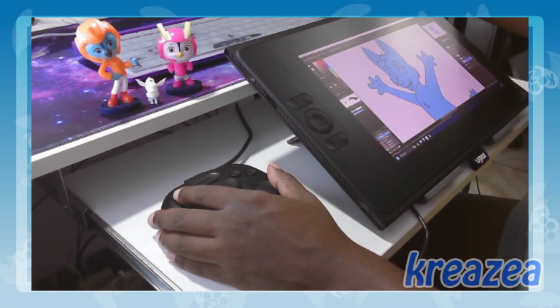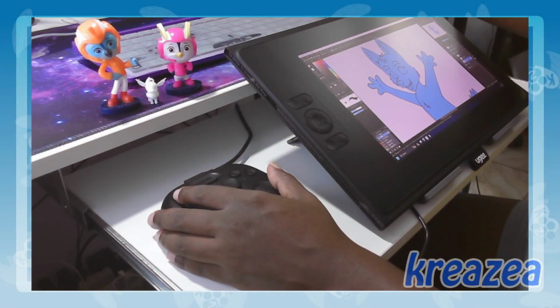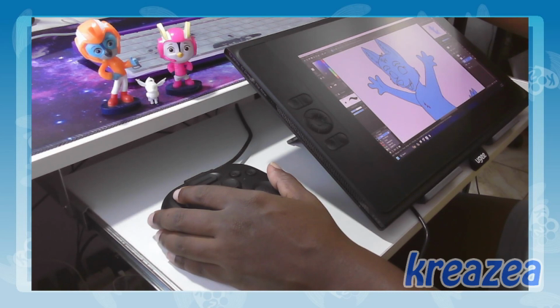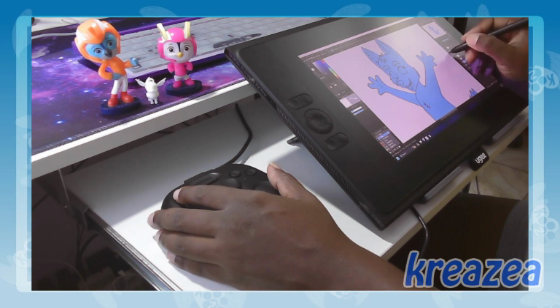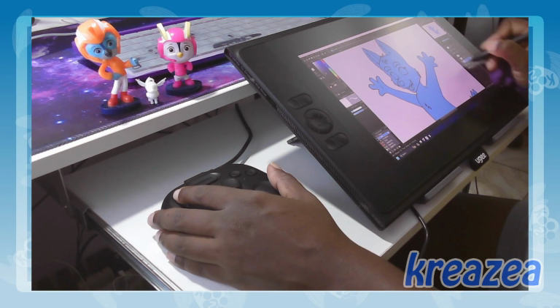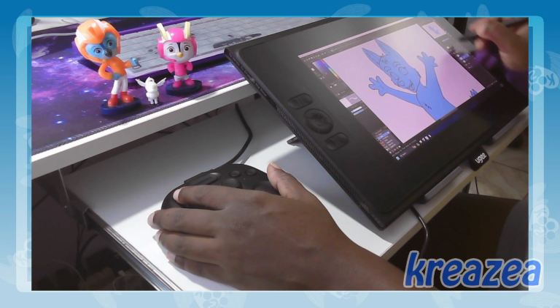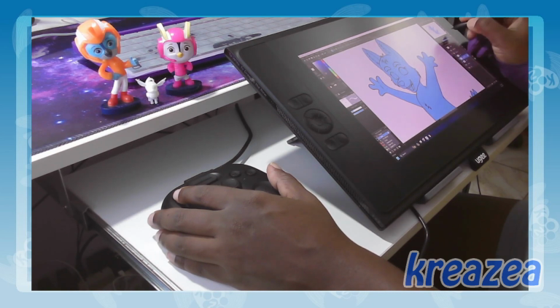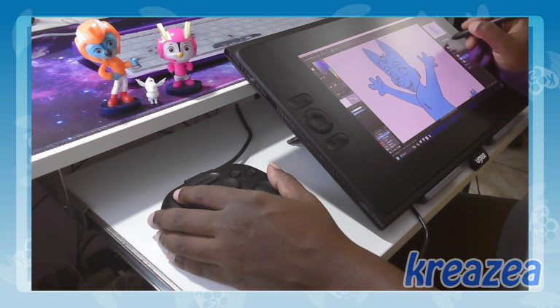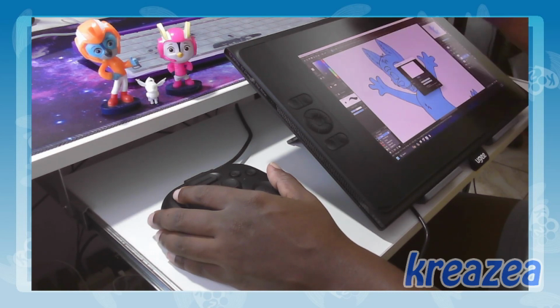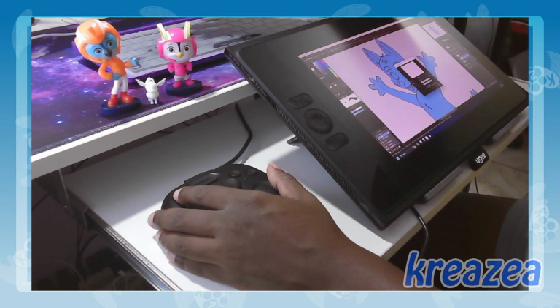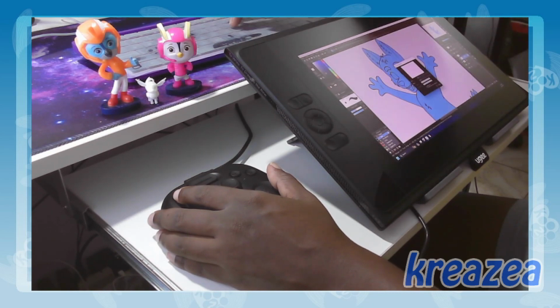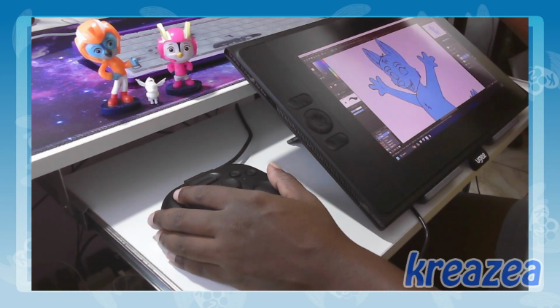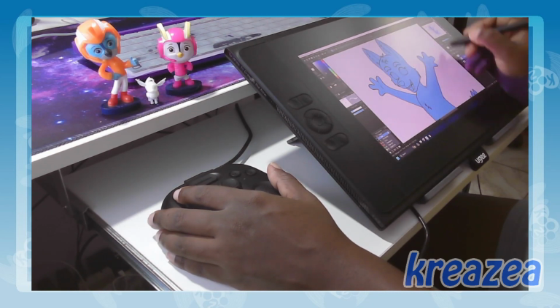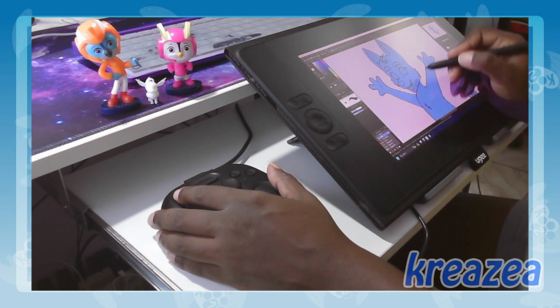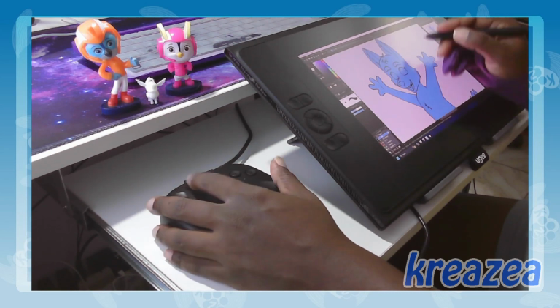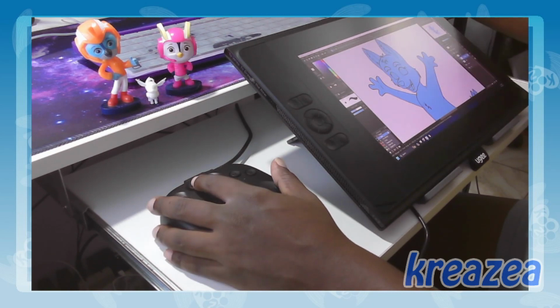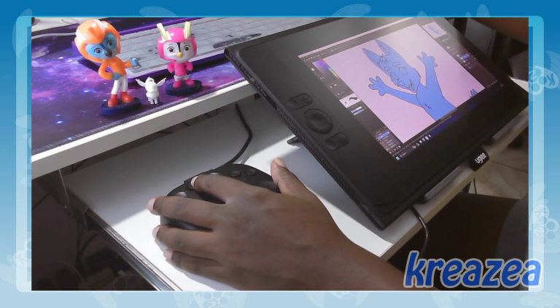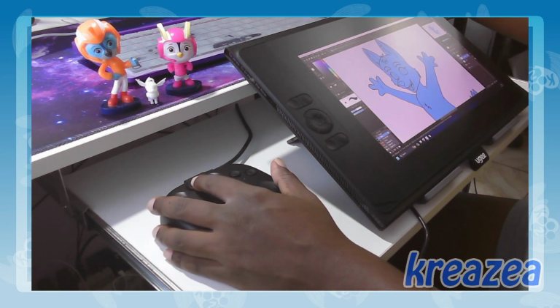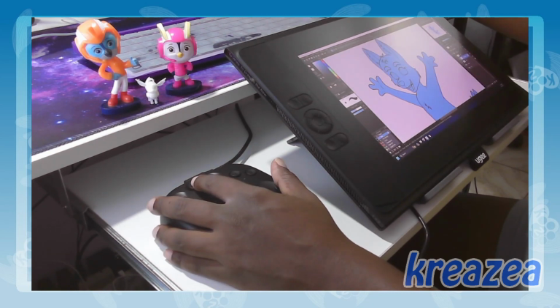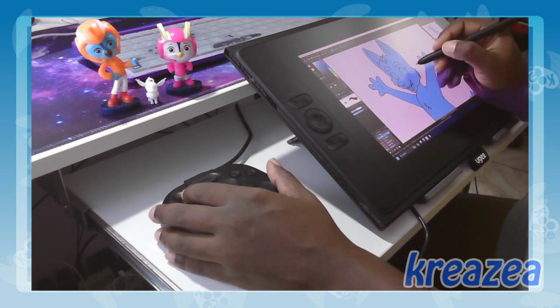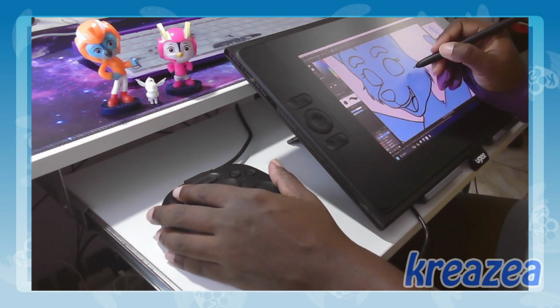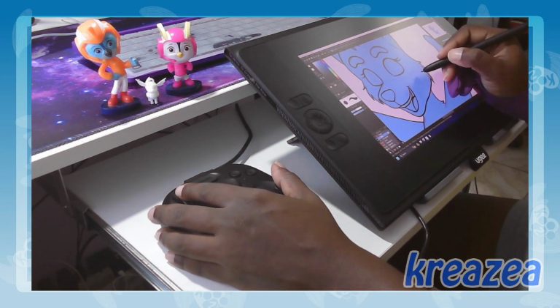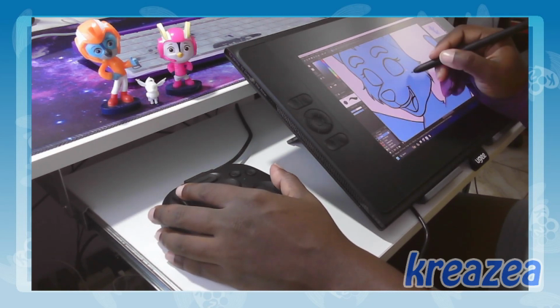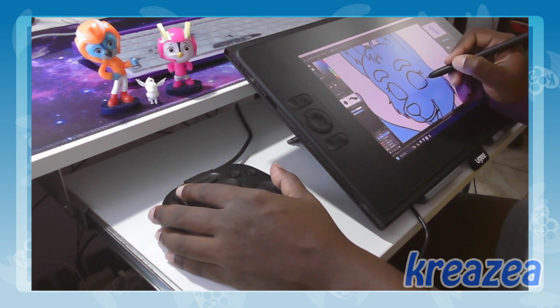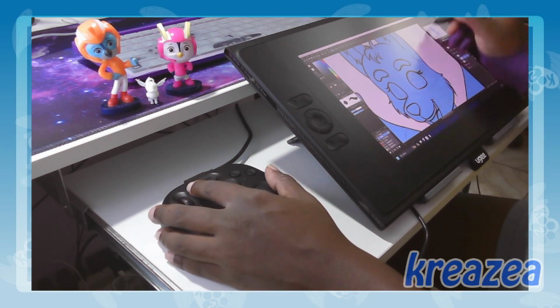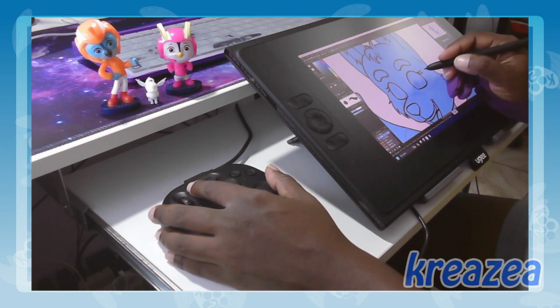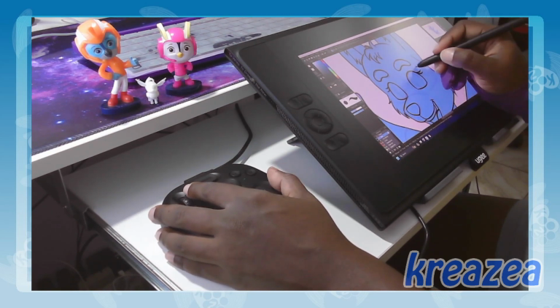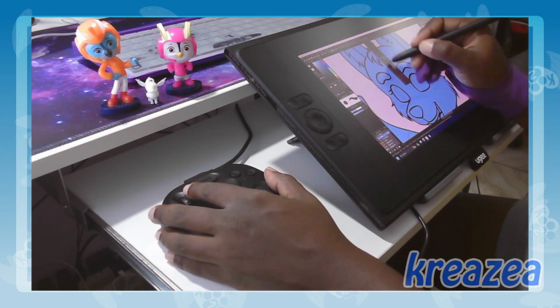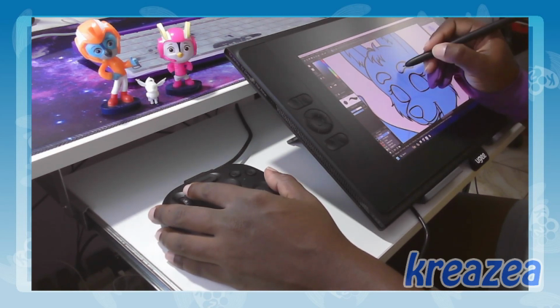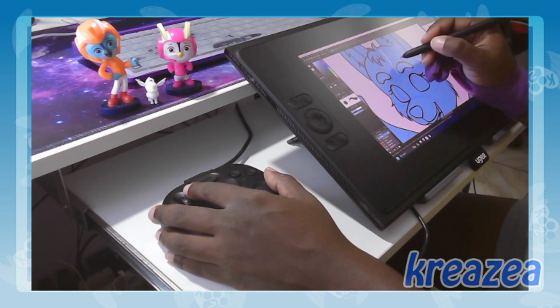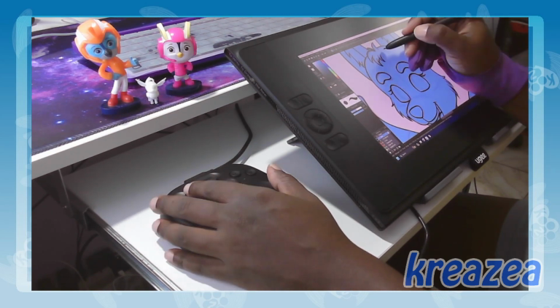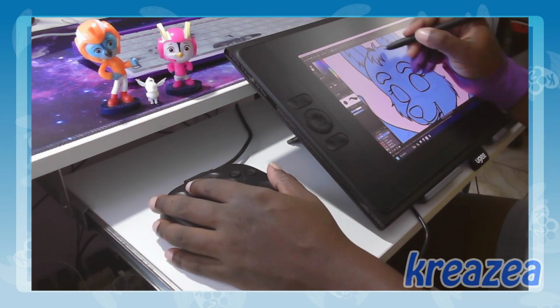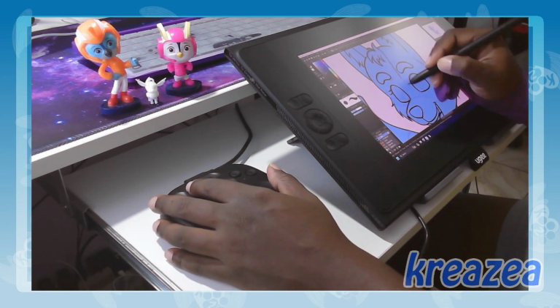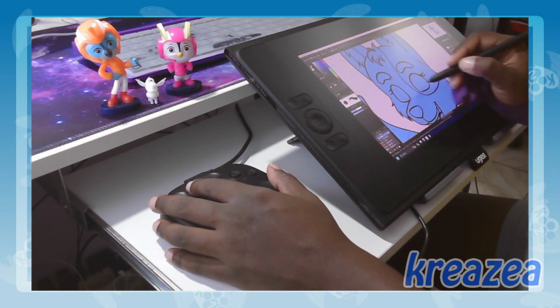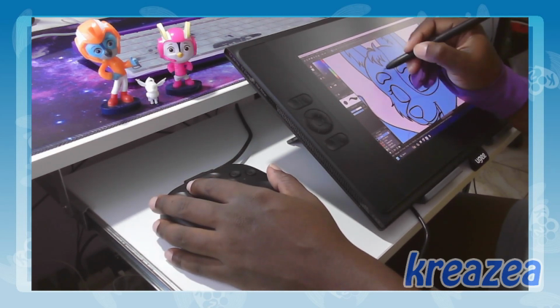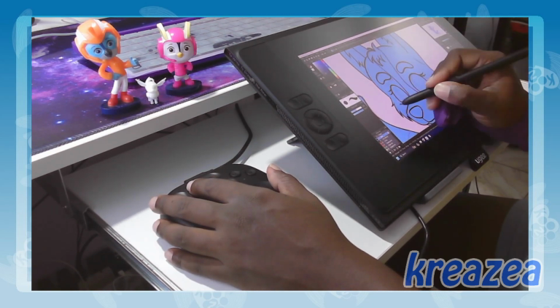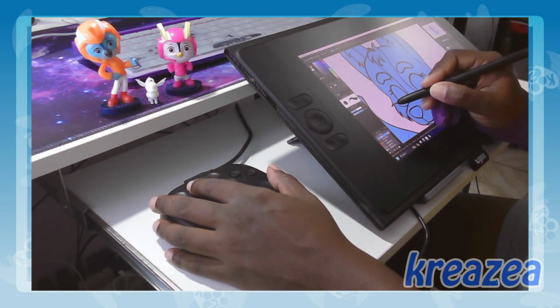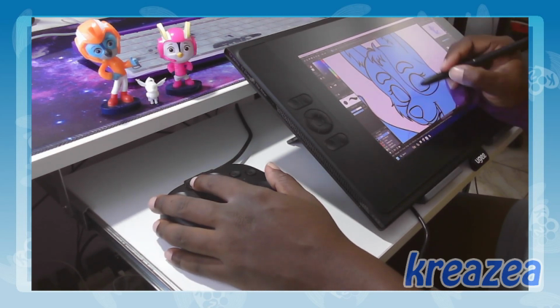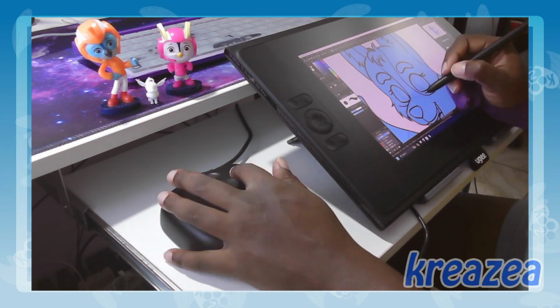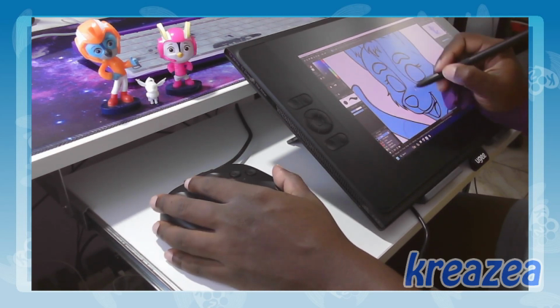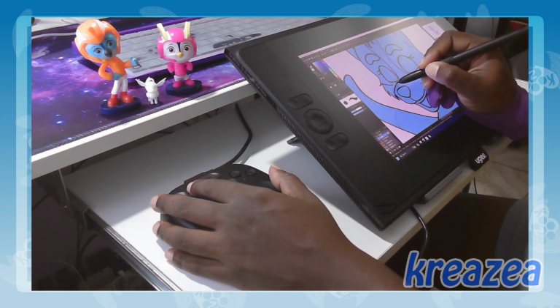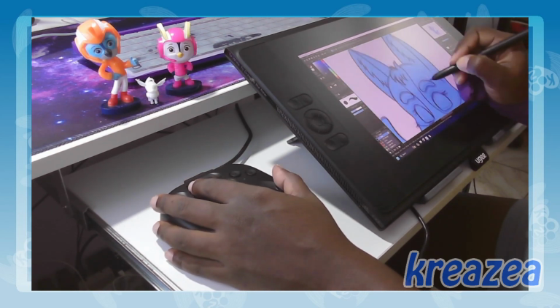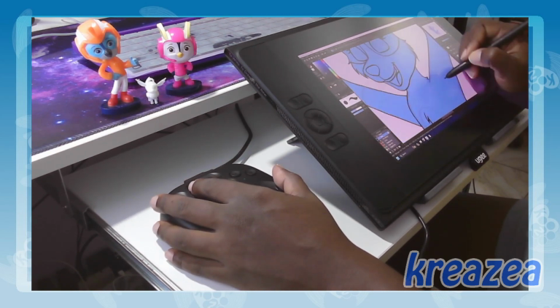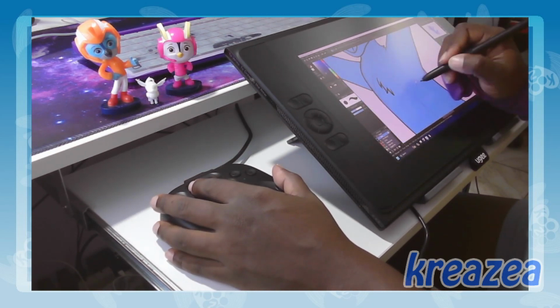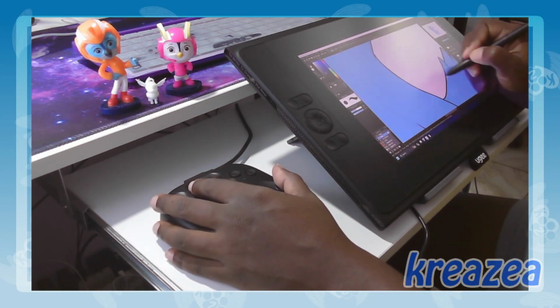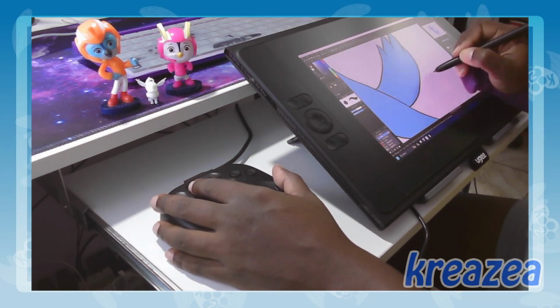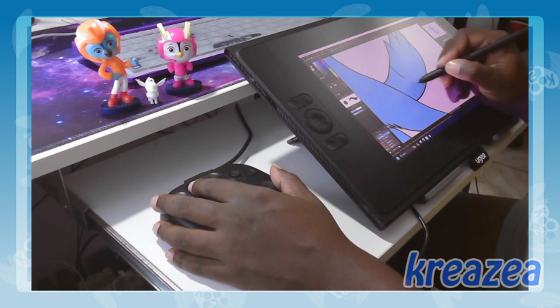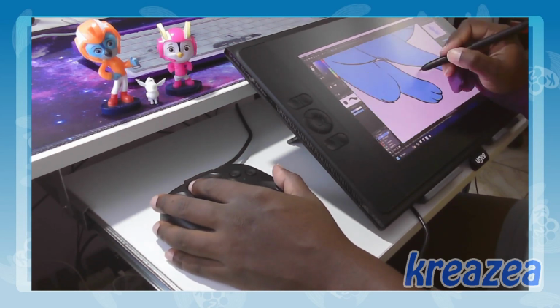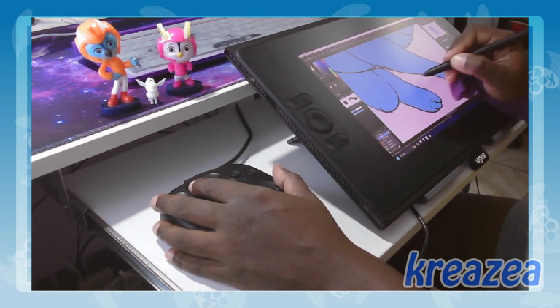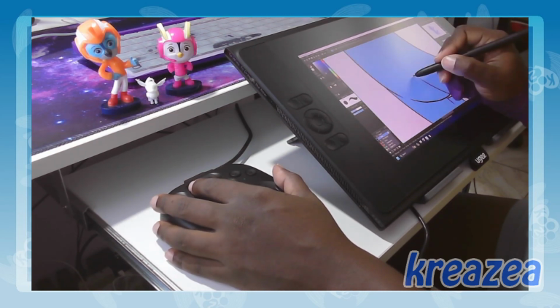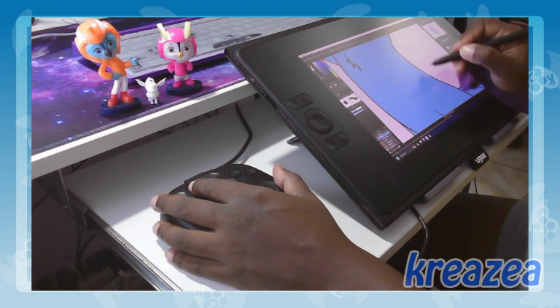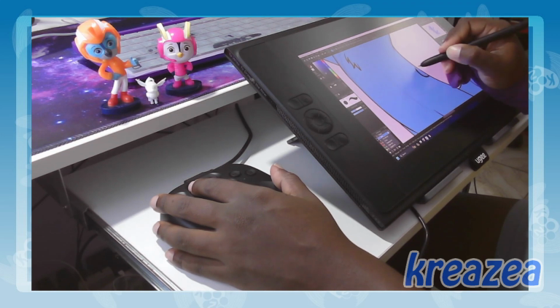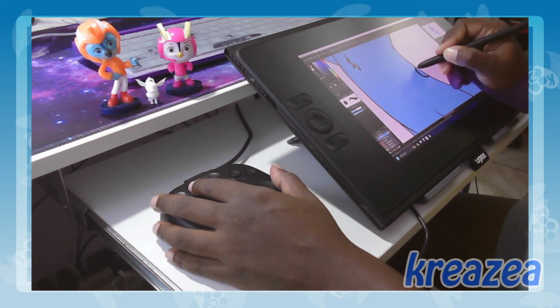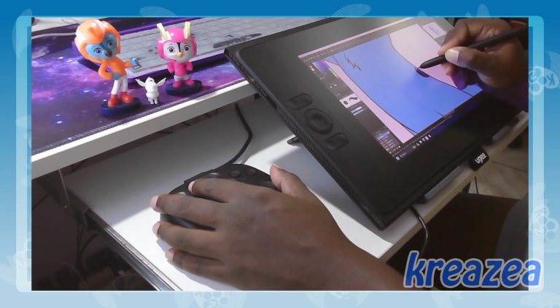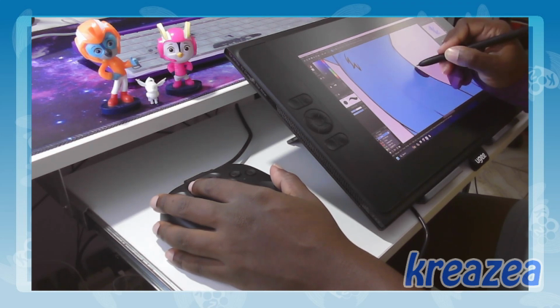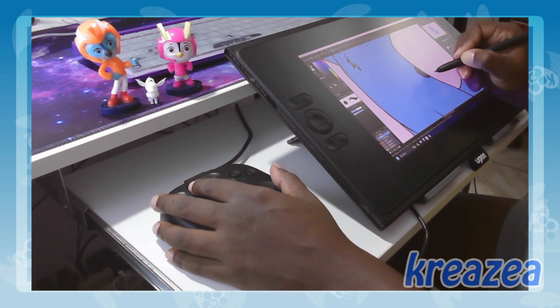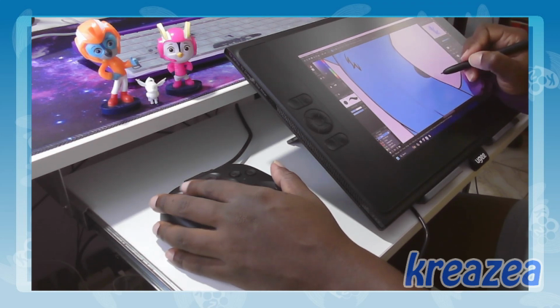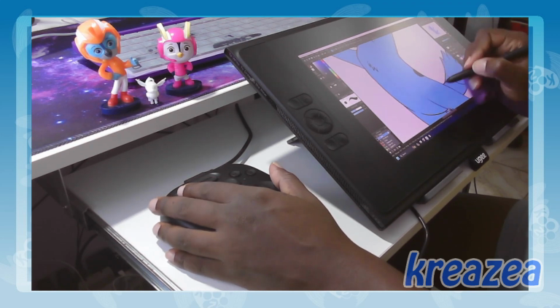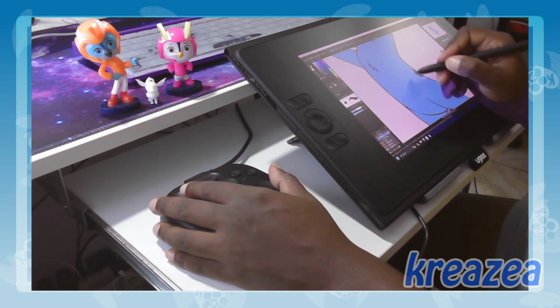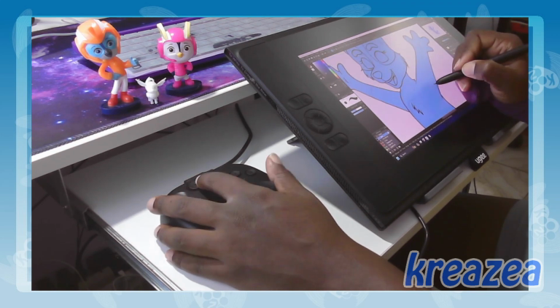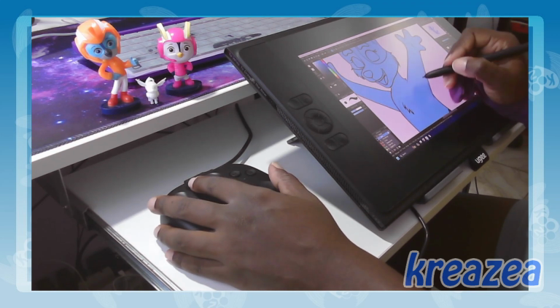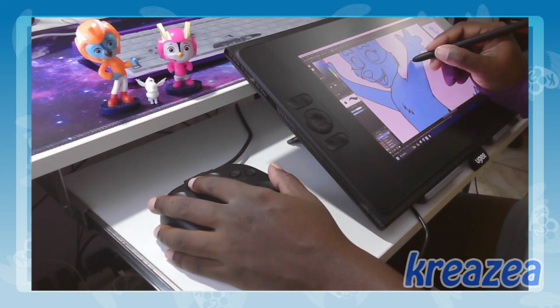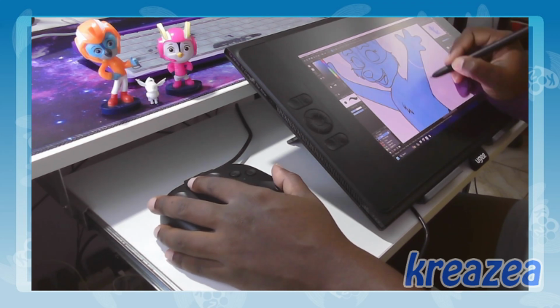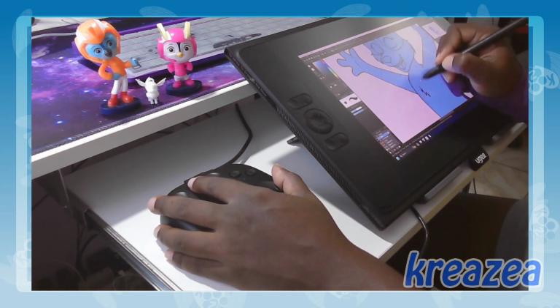In conclusion, the Toolbox Light has exceeded my expectations. It's a high-quality, versatile tool that's become an essential part of my digital art workflow.